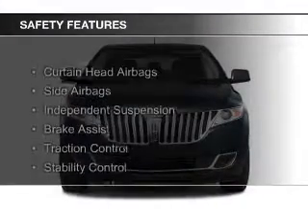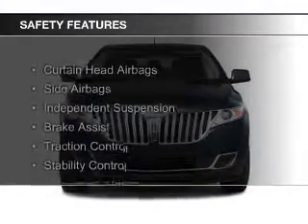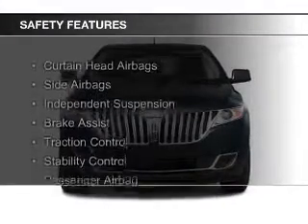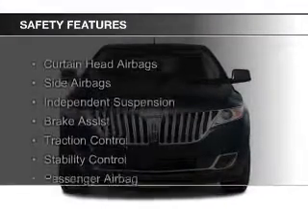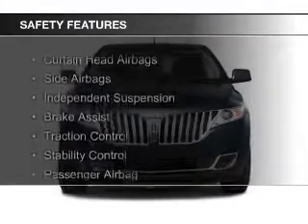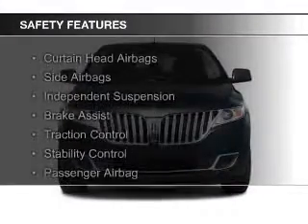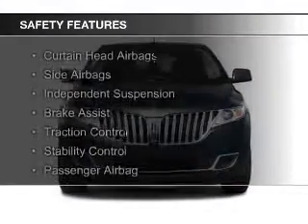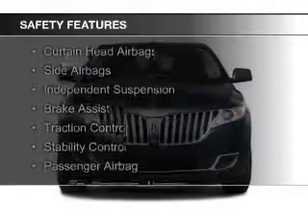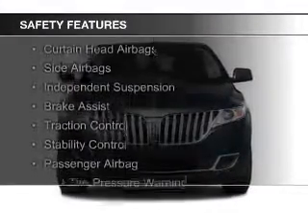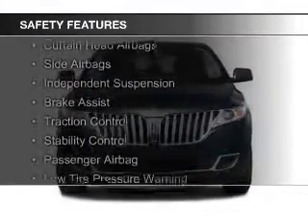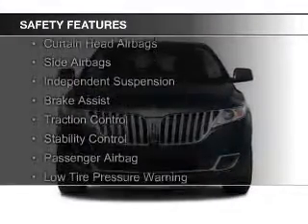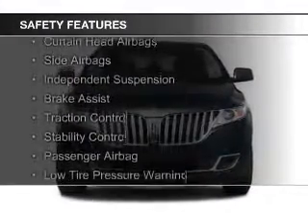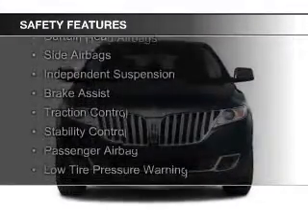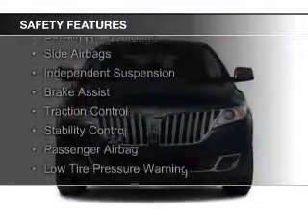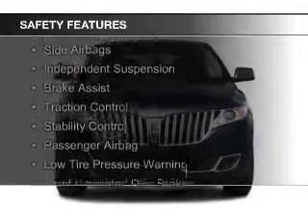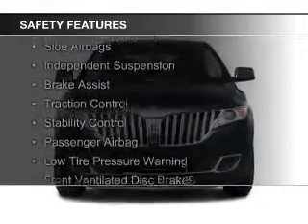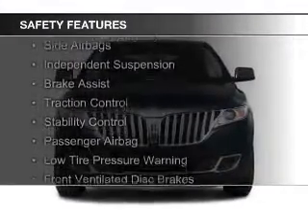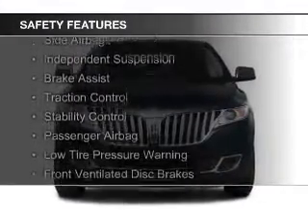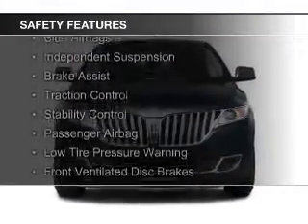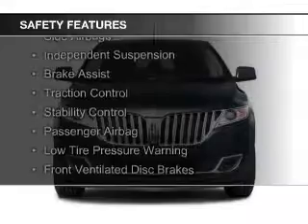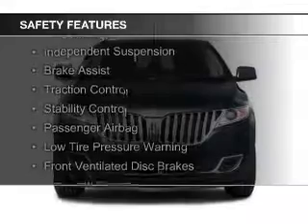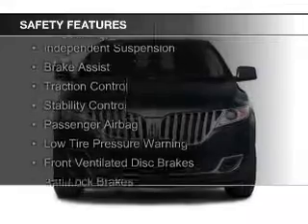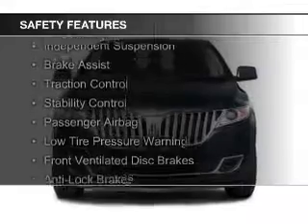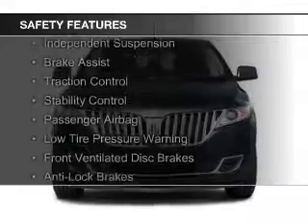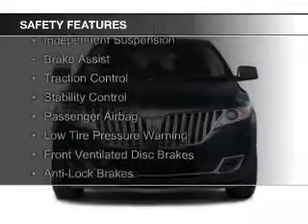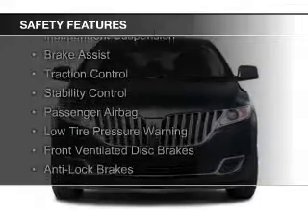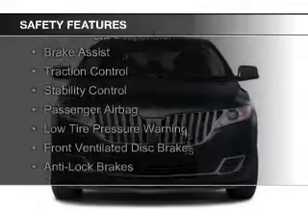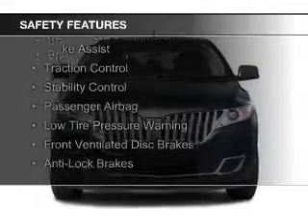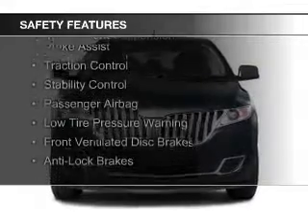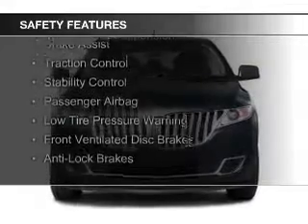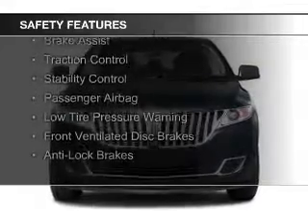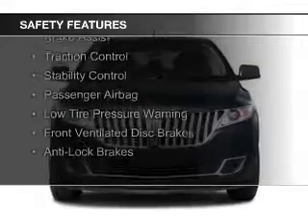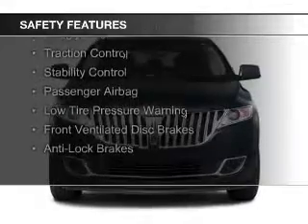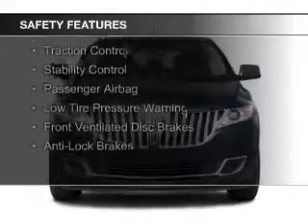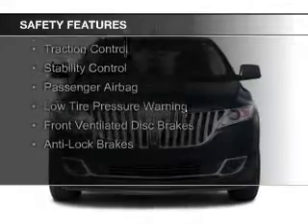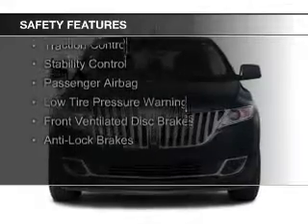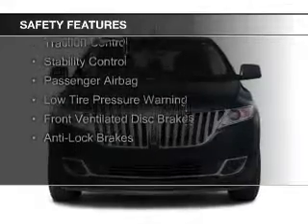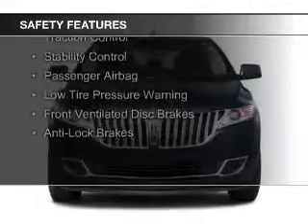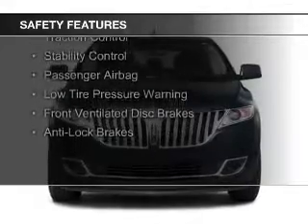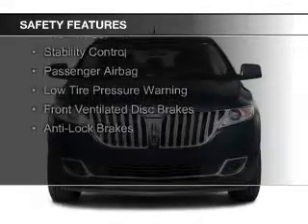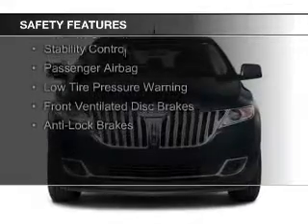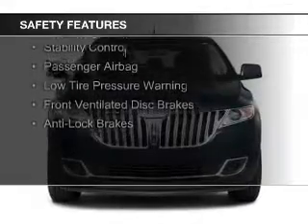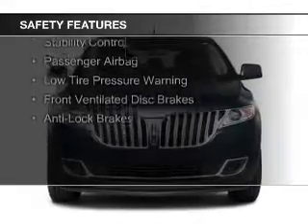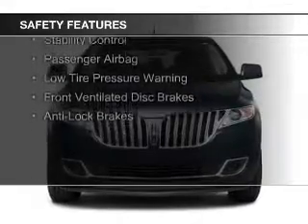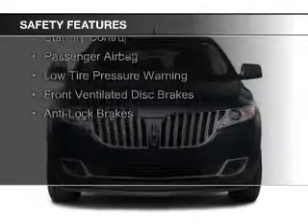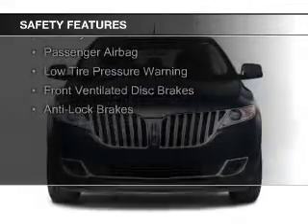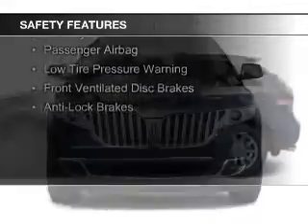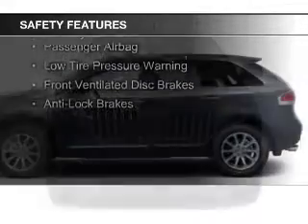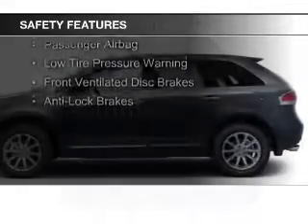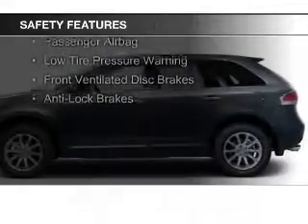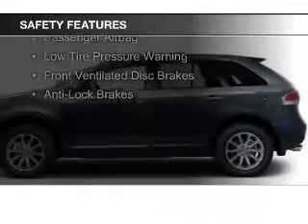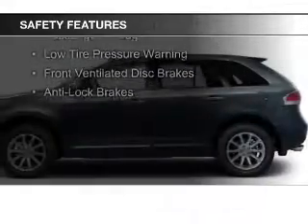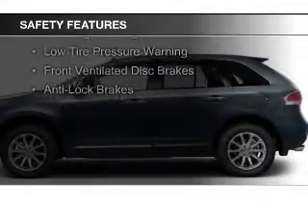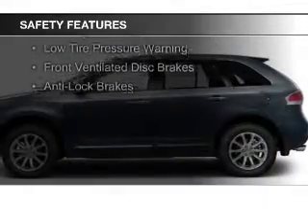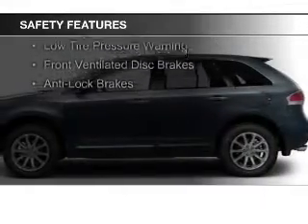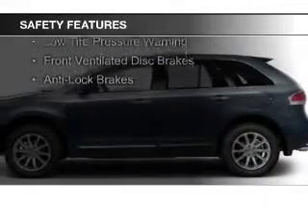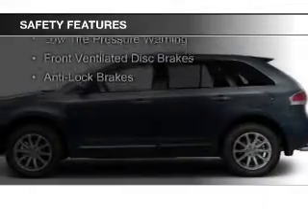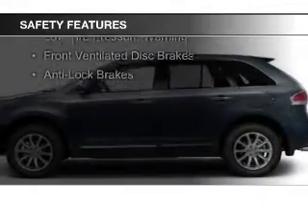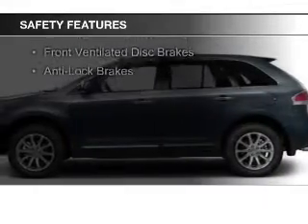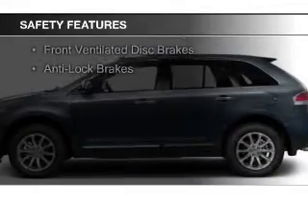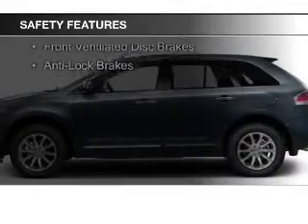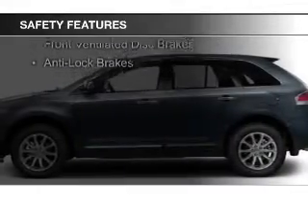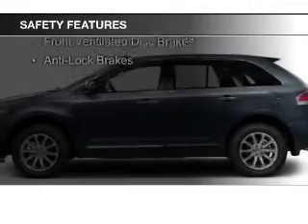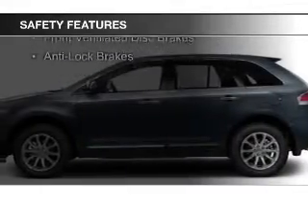Curtain head airbags, side airbags, independent suspension, brake assist, traction control, and stability control.